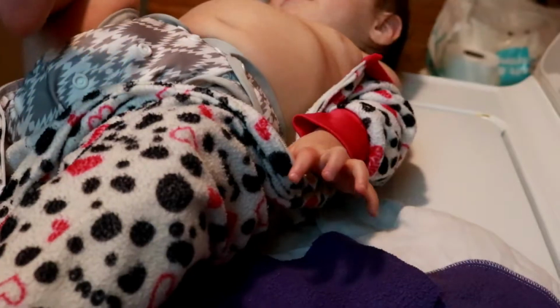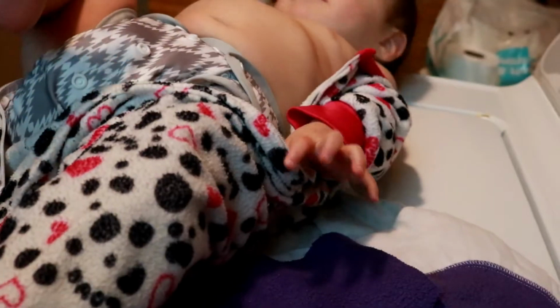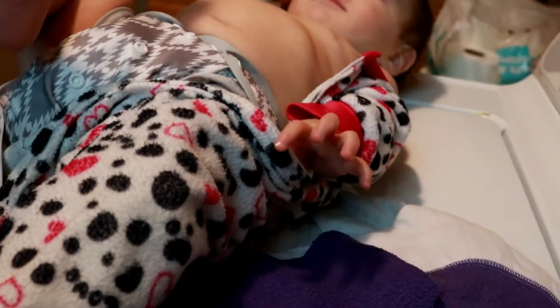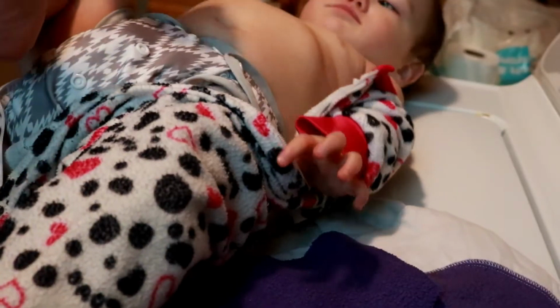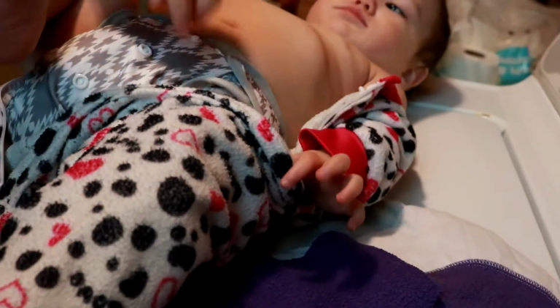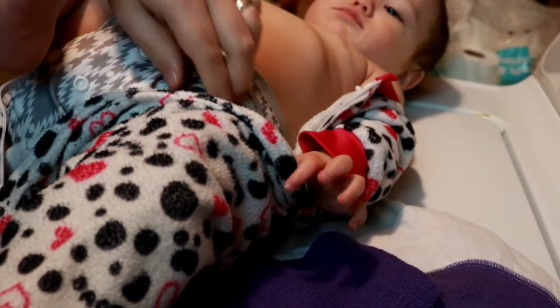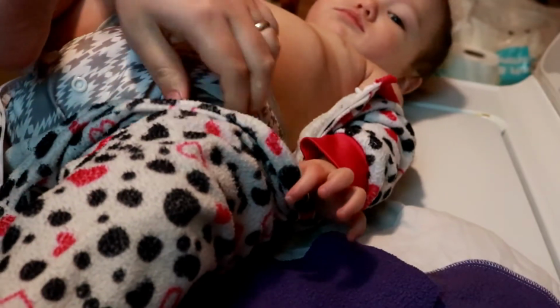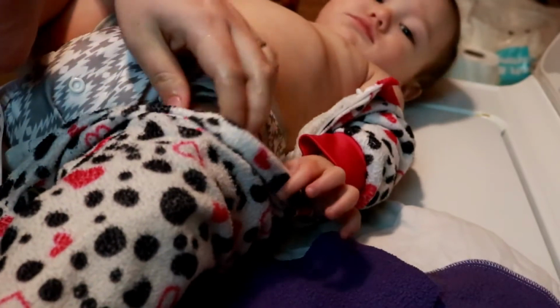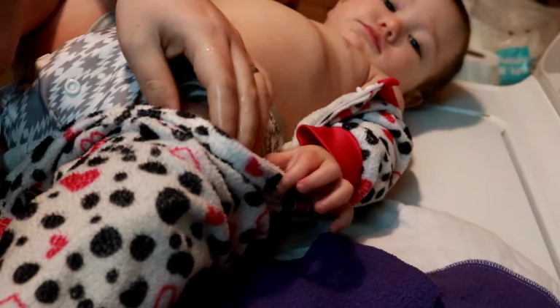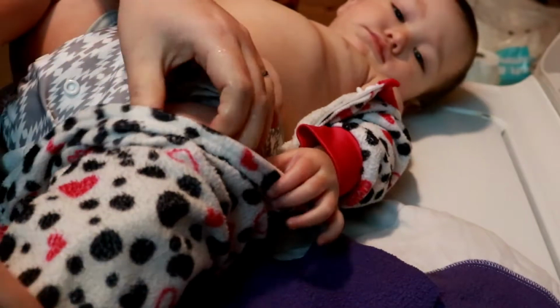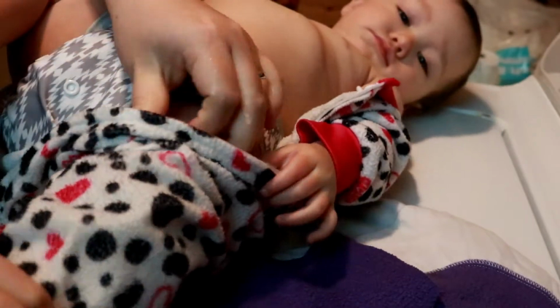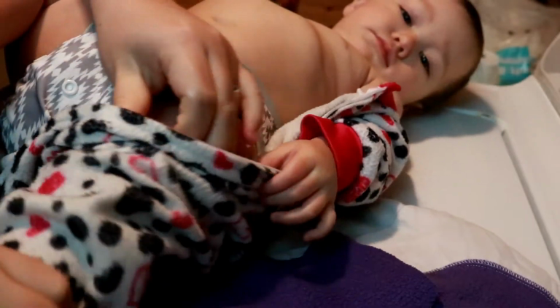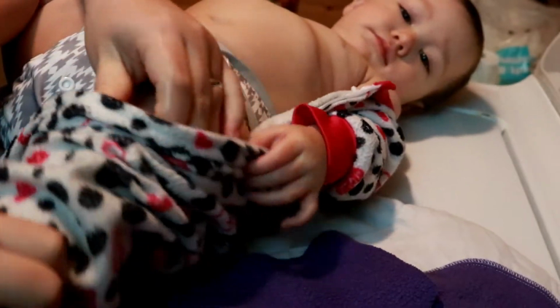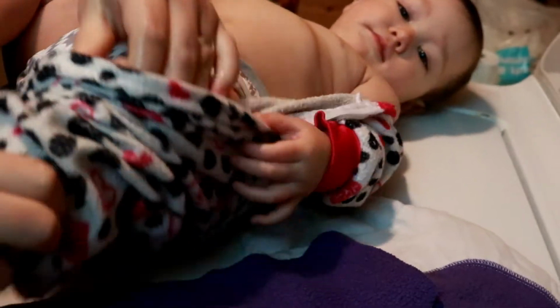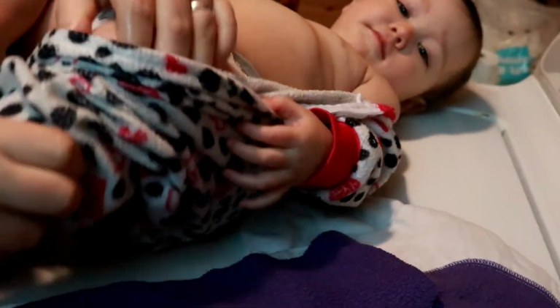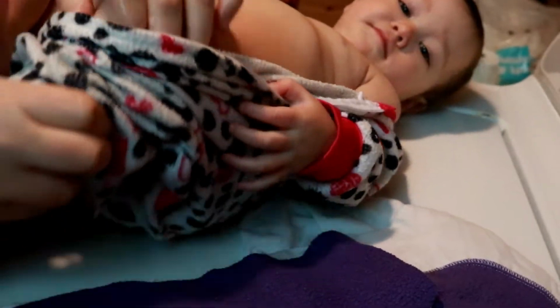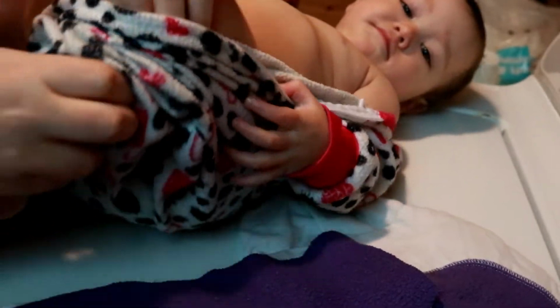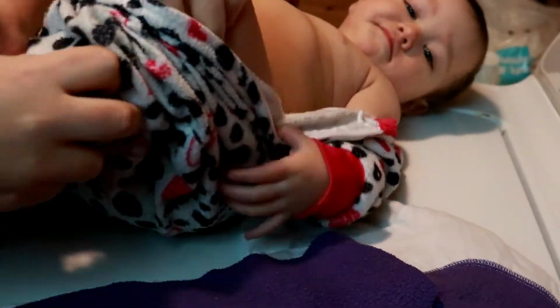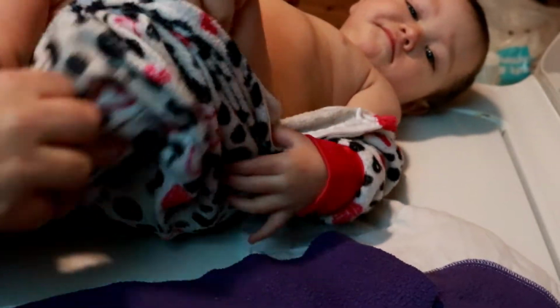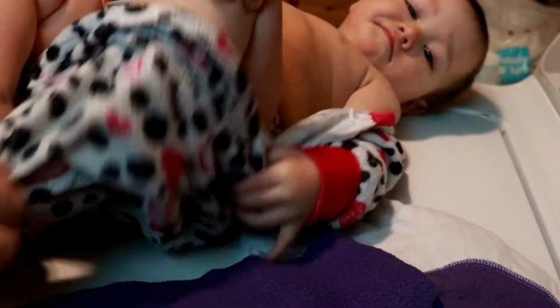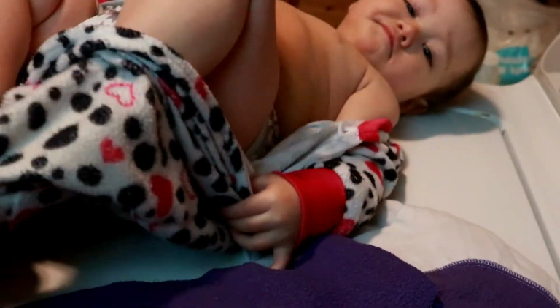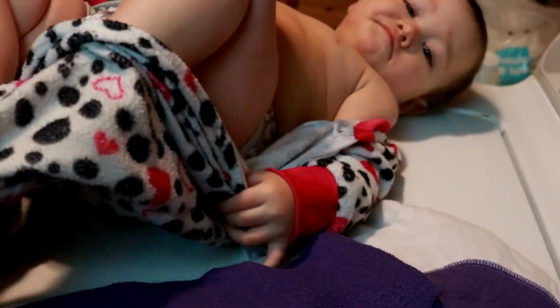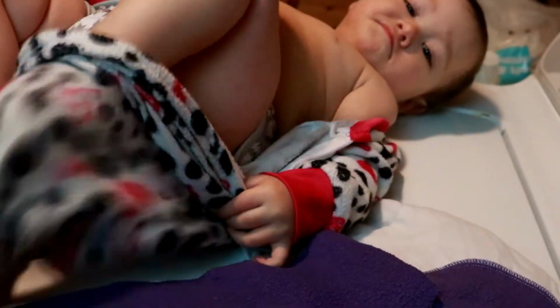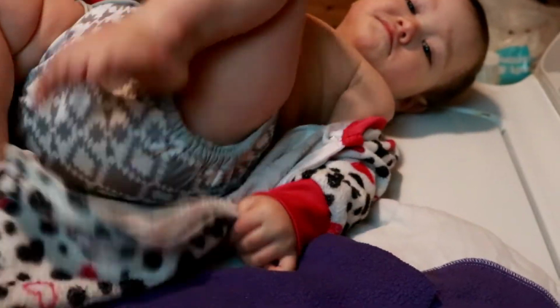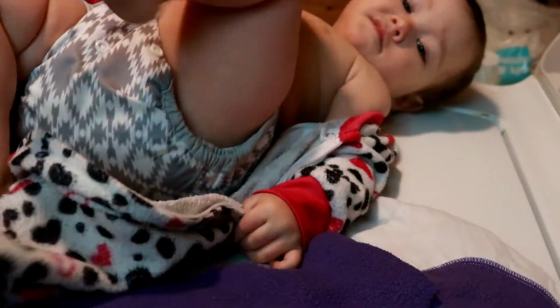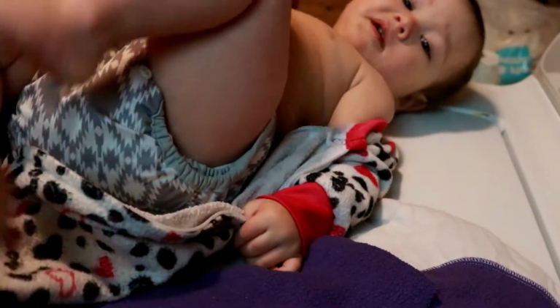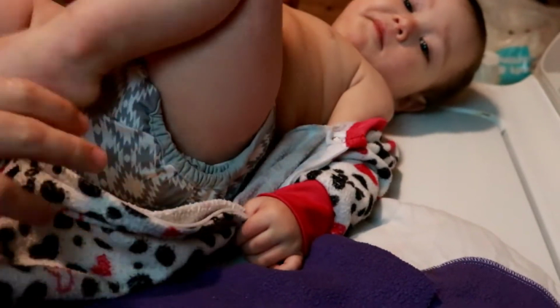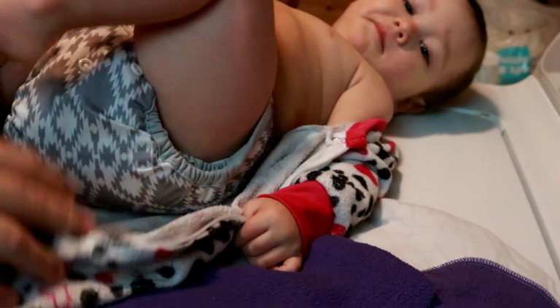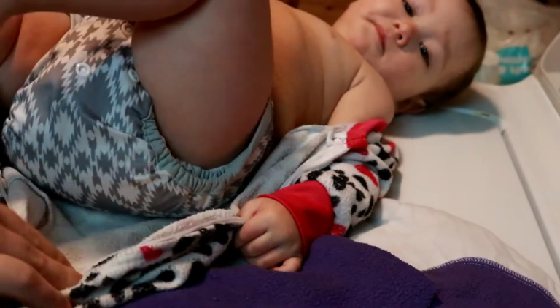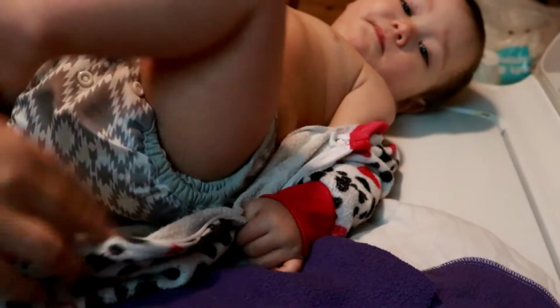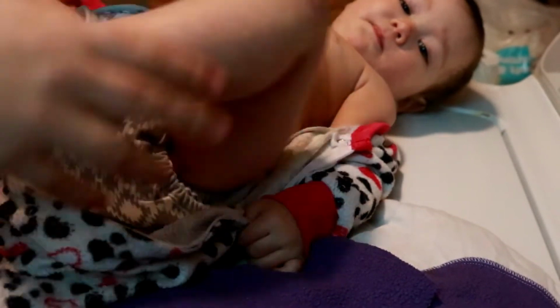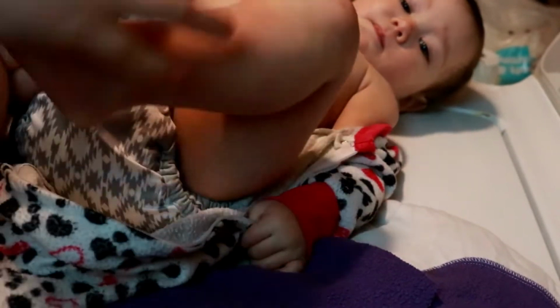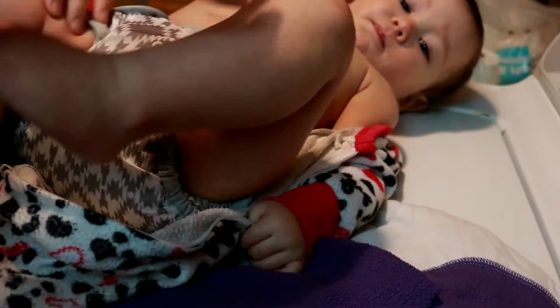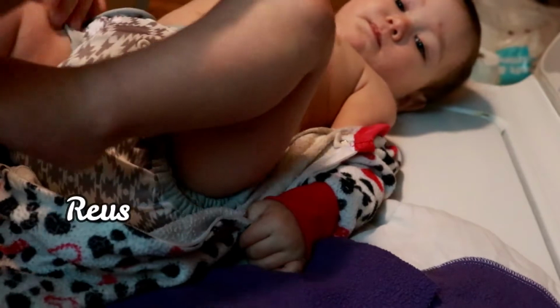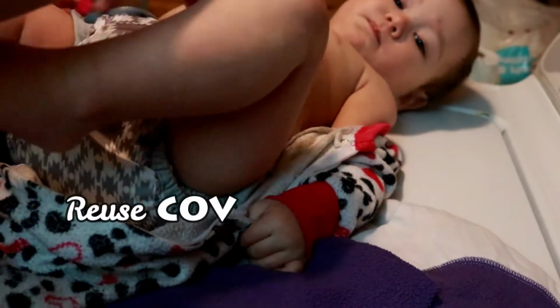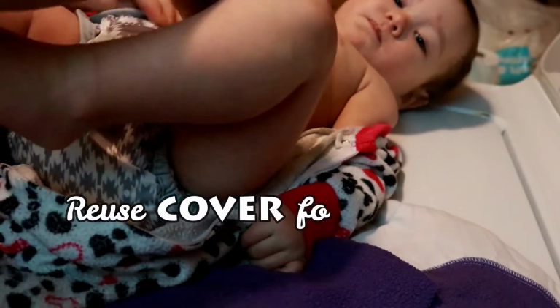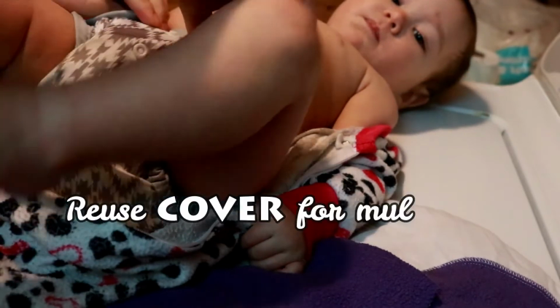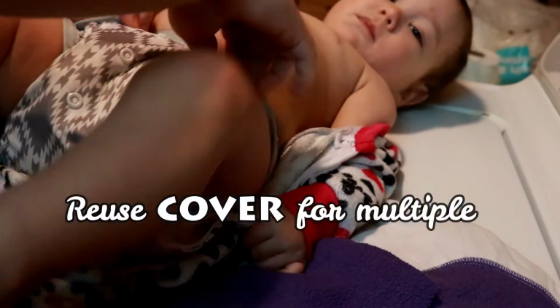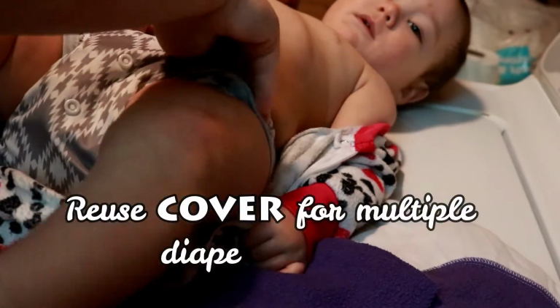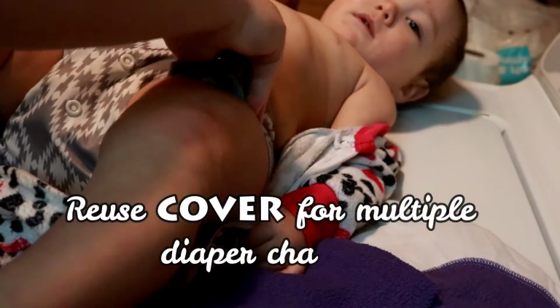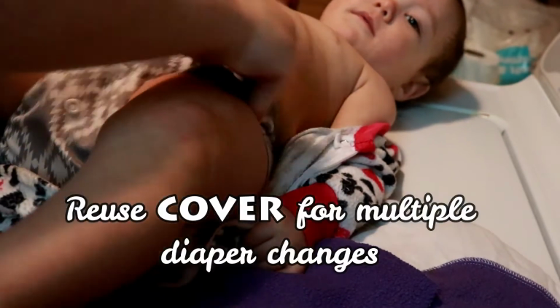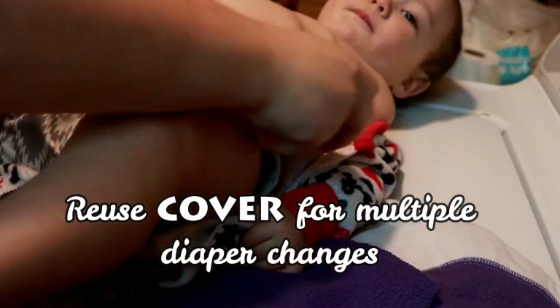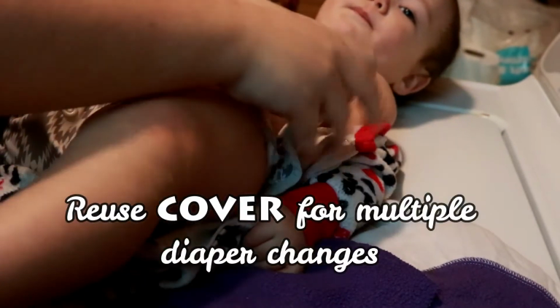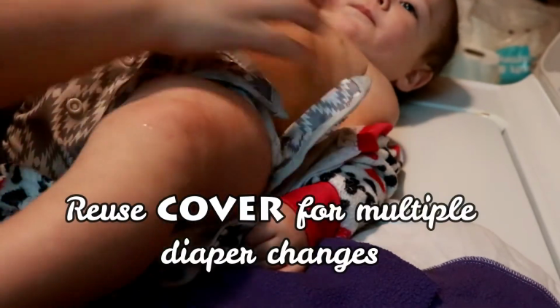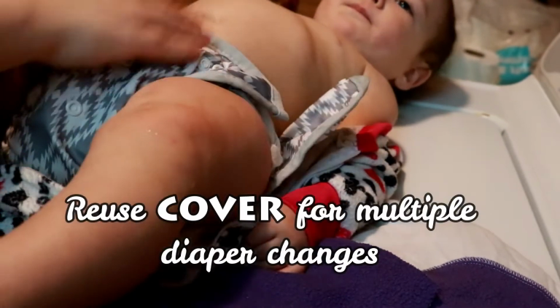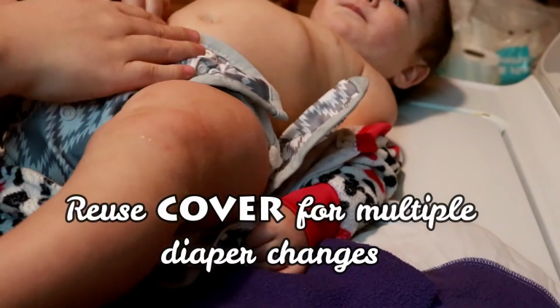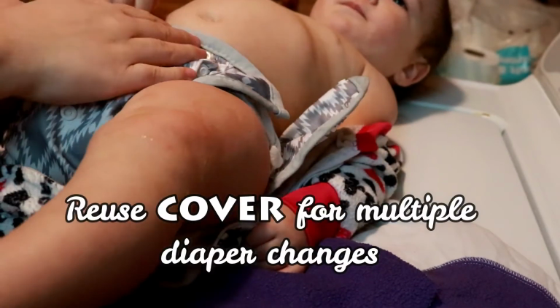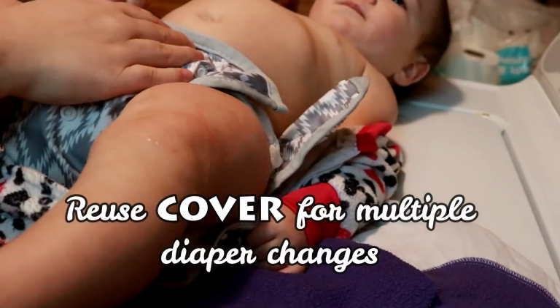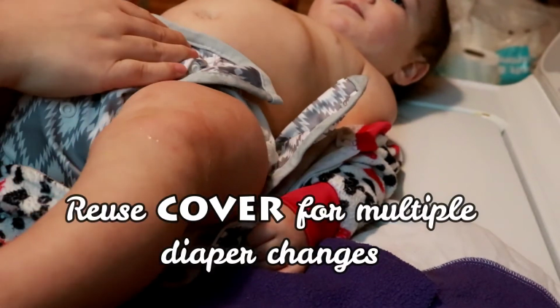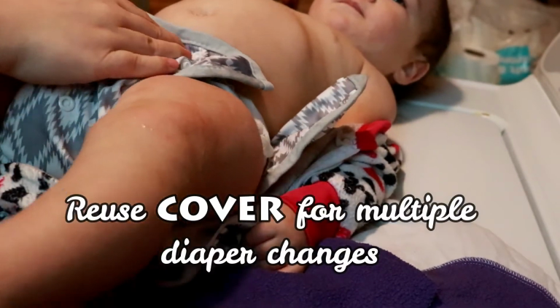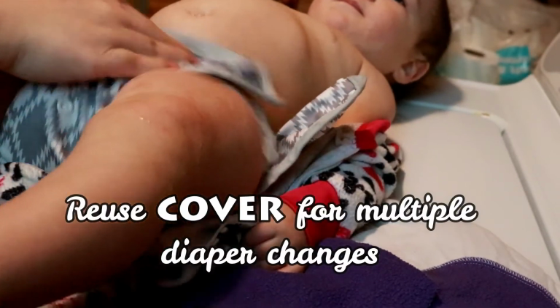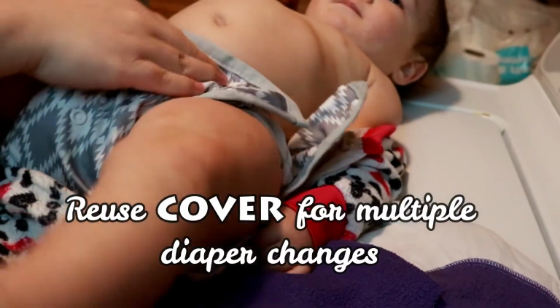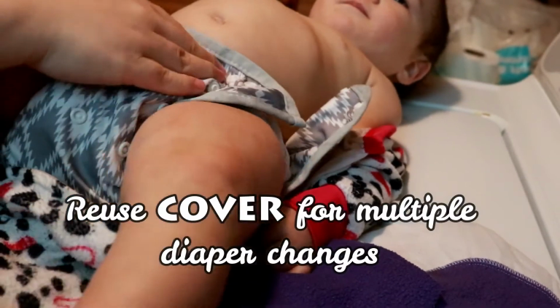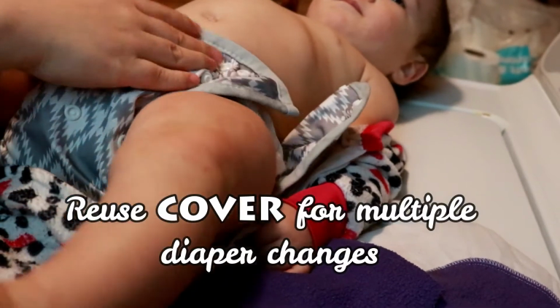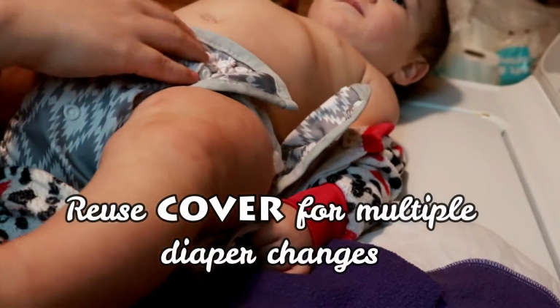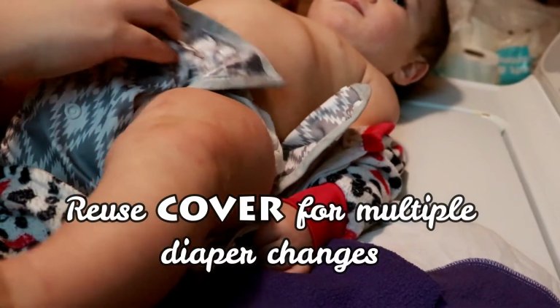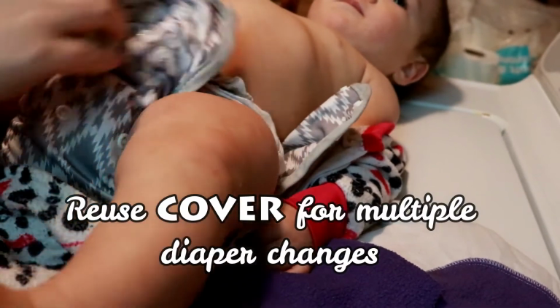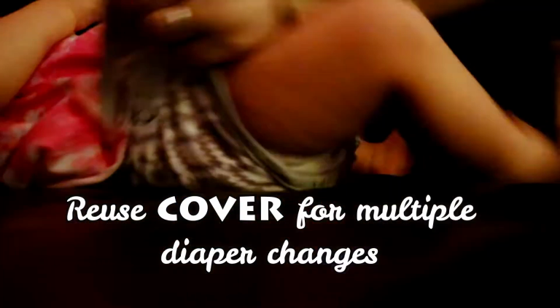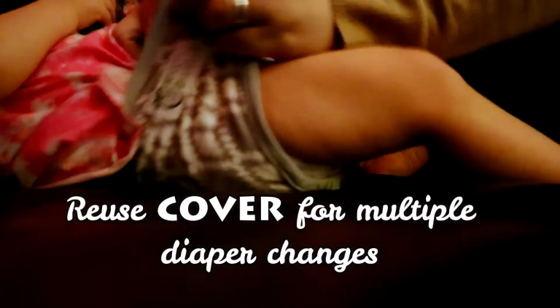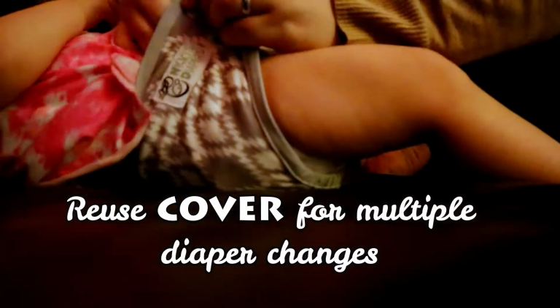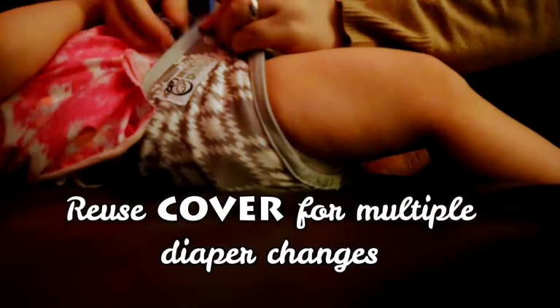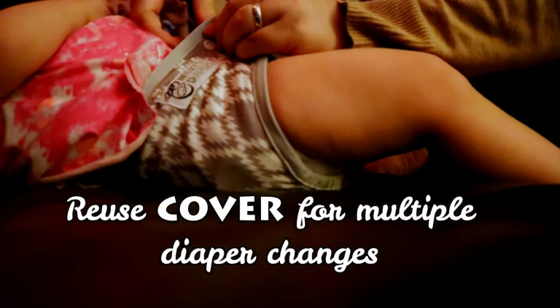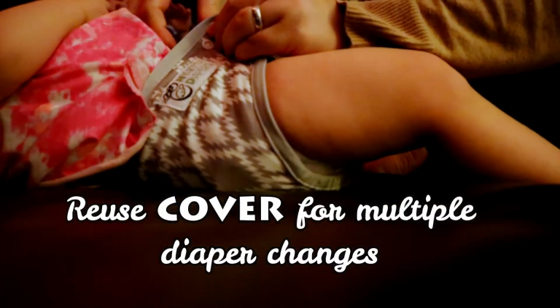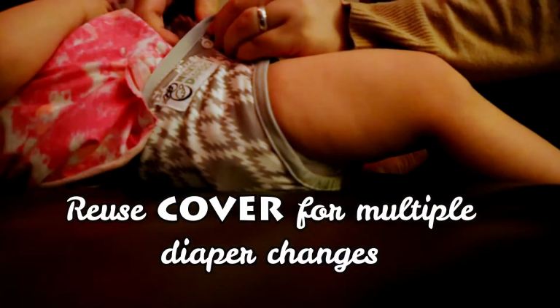Once baby soils the diaper, all you do is change out the pre-fold and reuse the cover — as long as there's no poop on the cover.